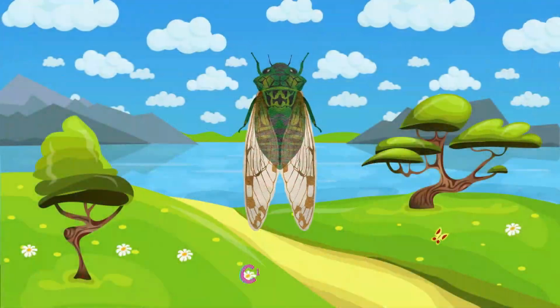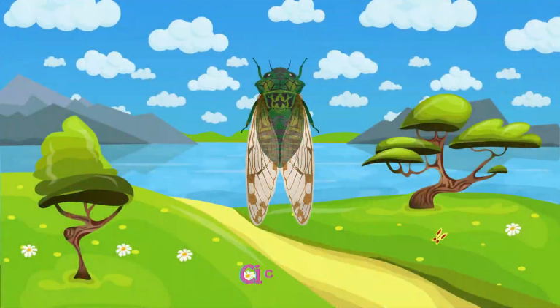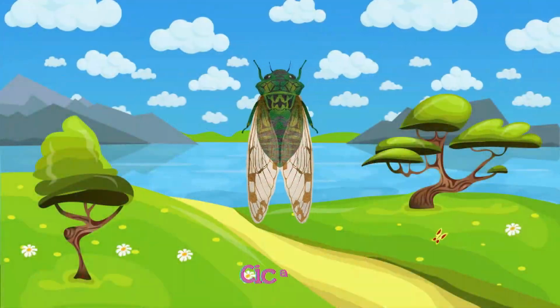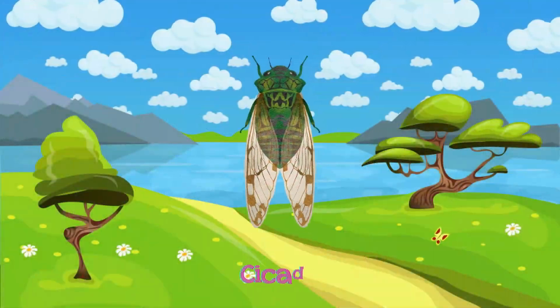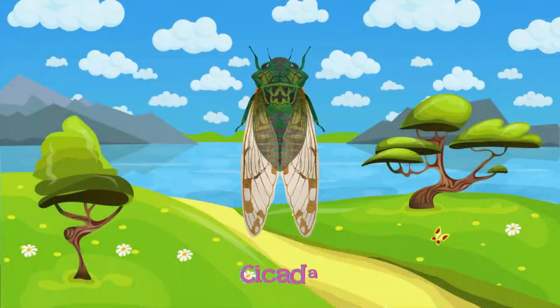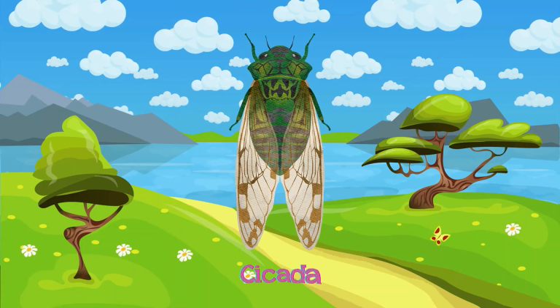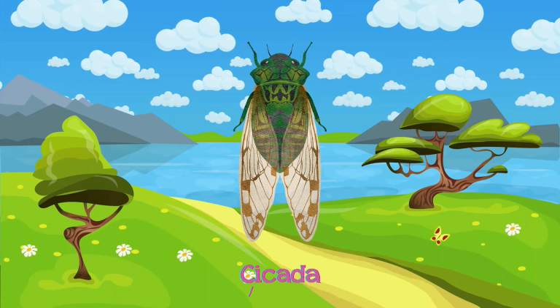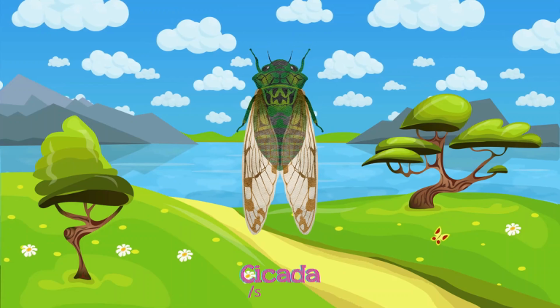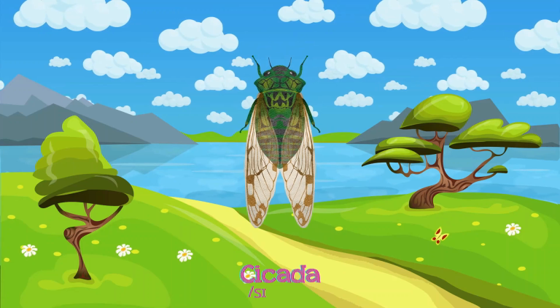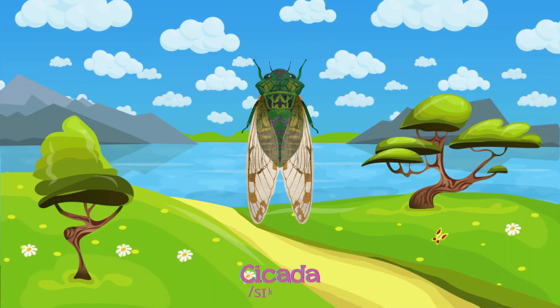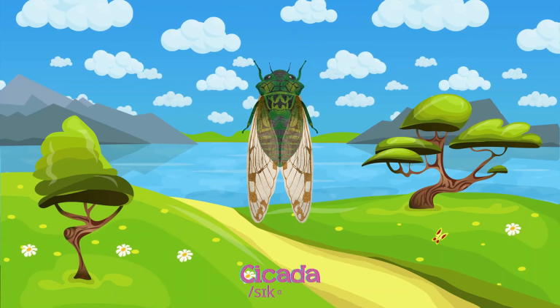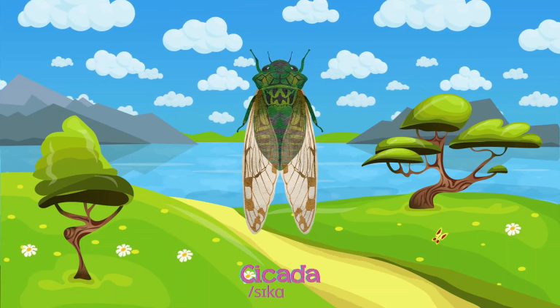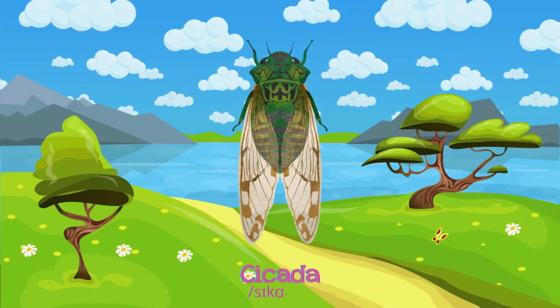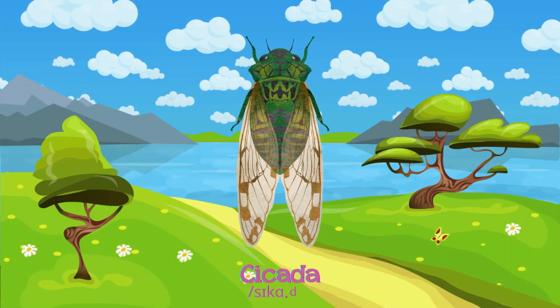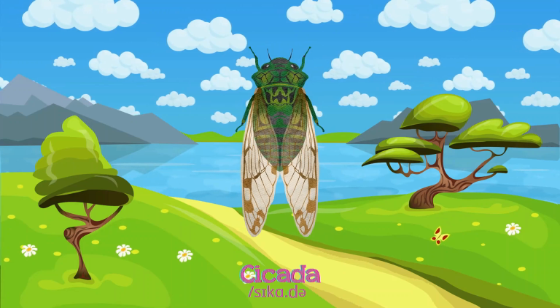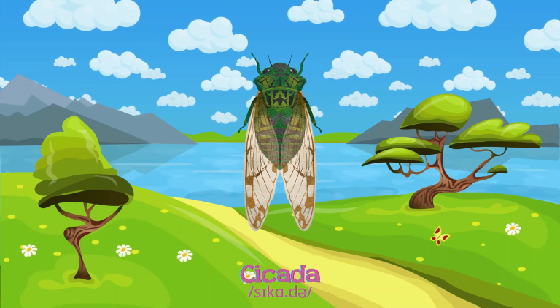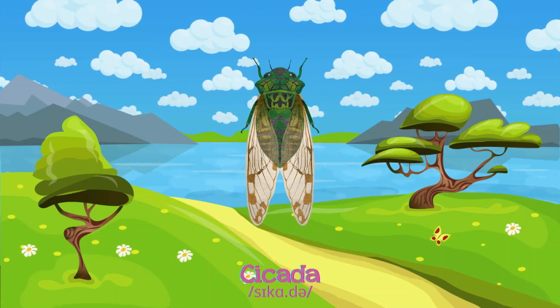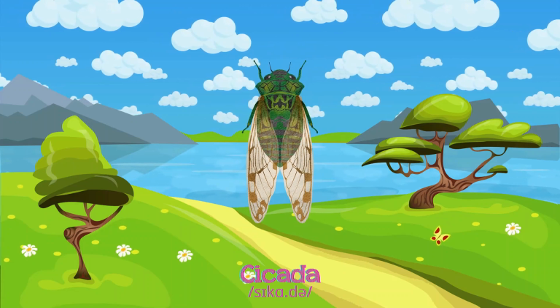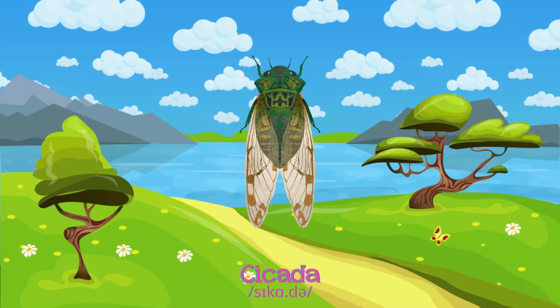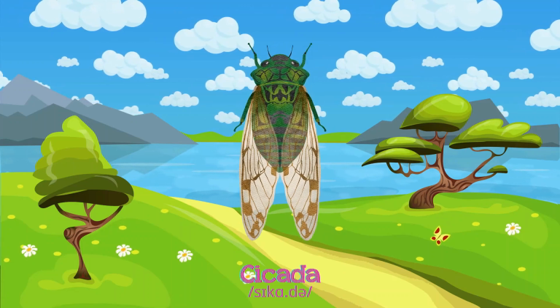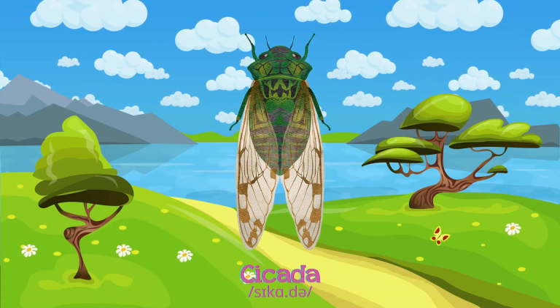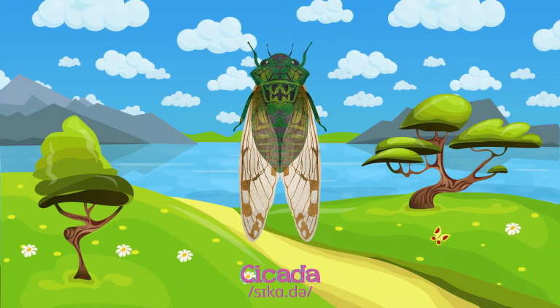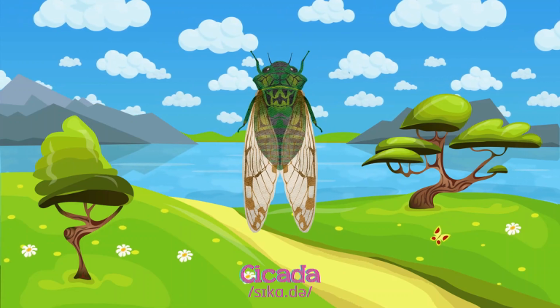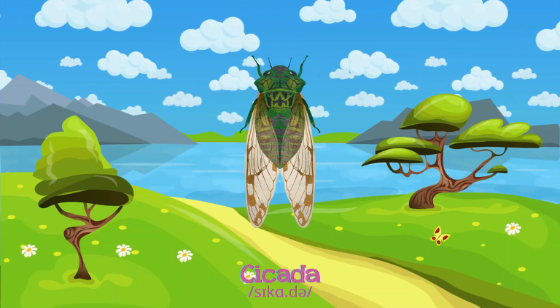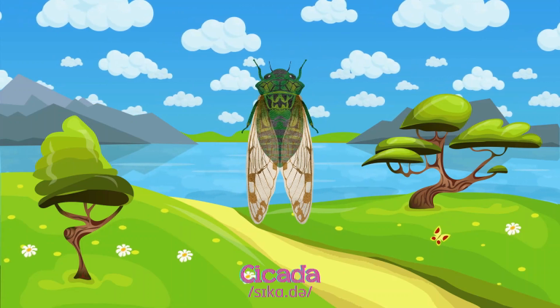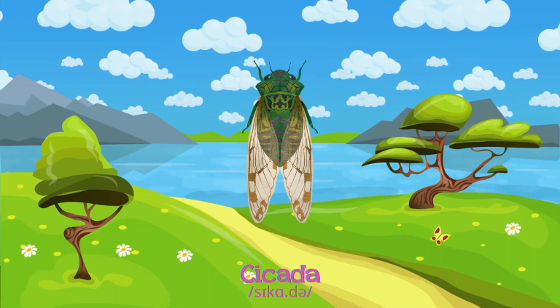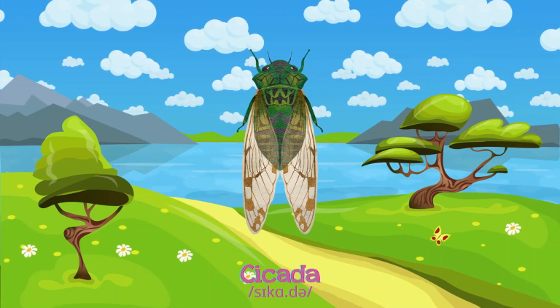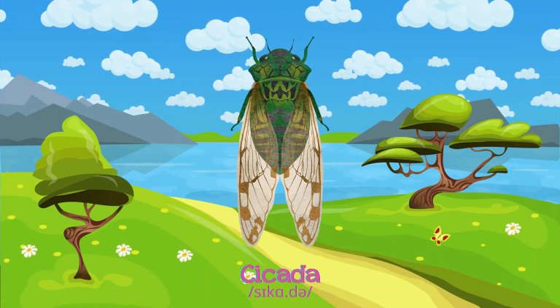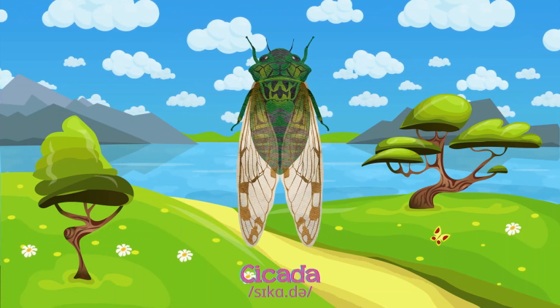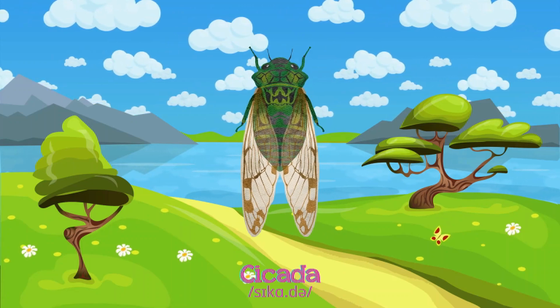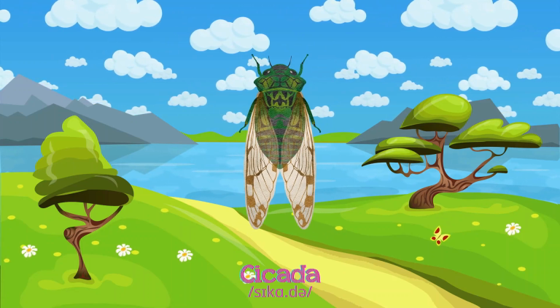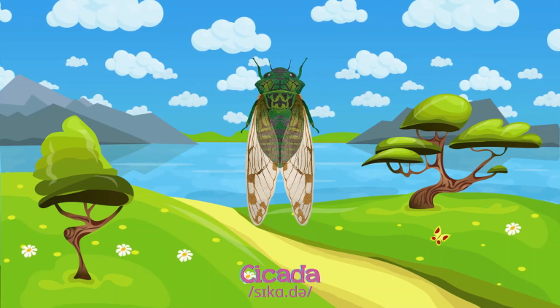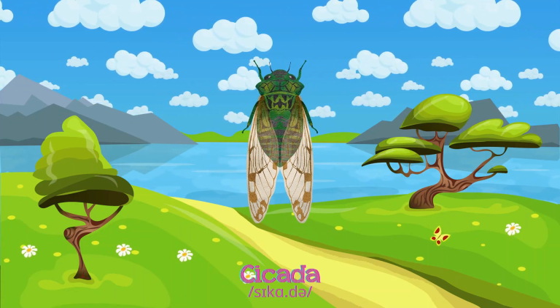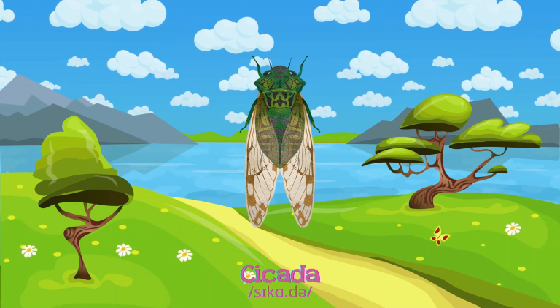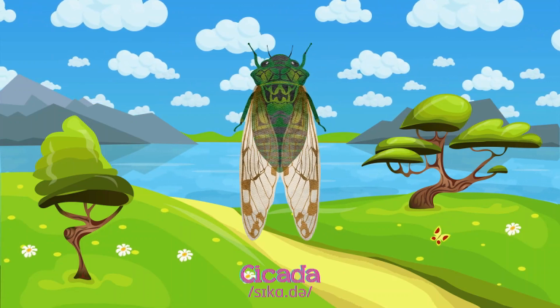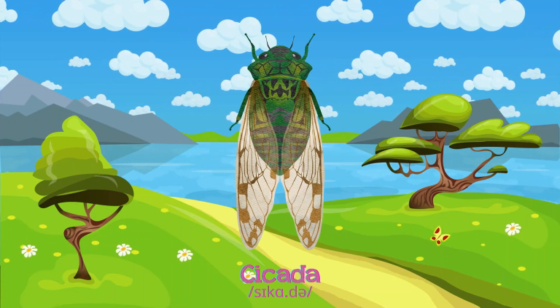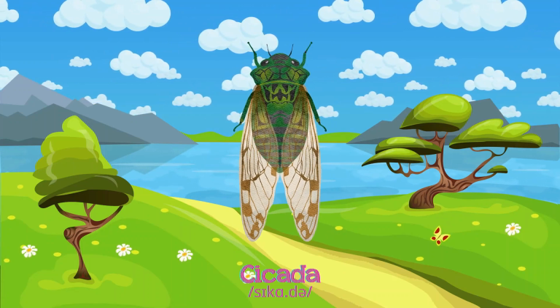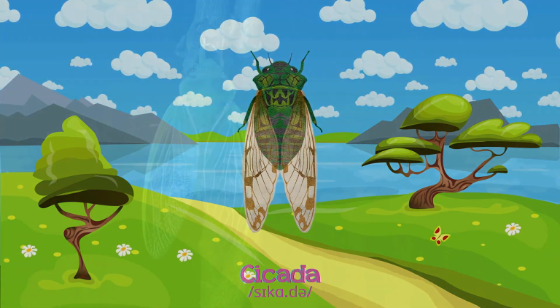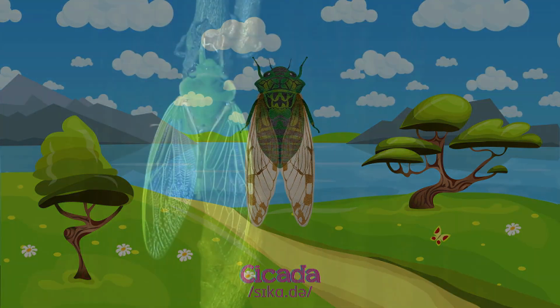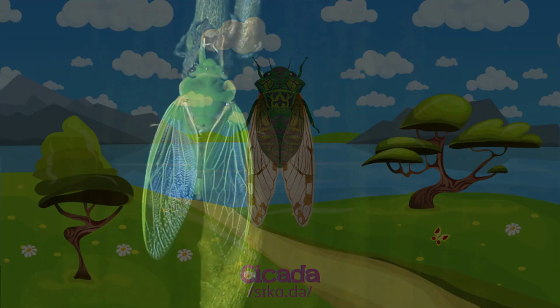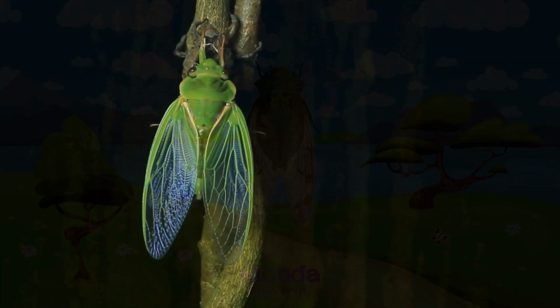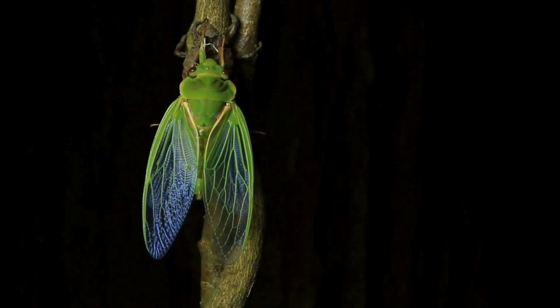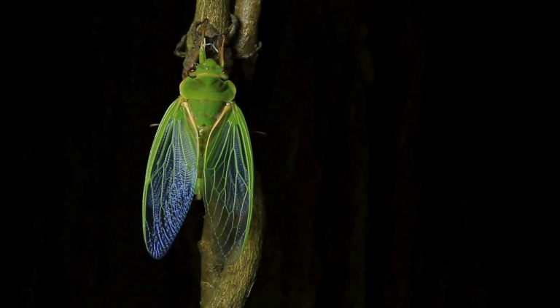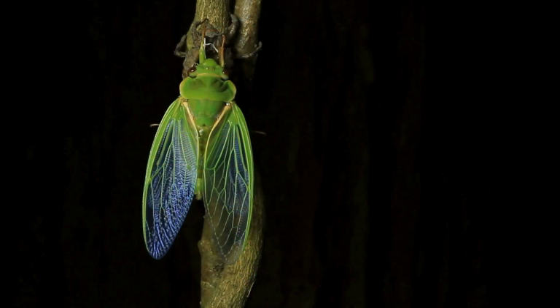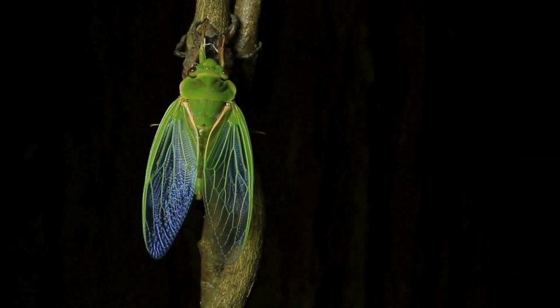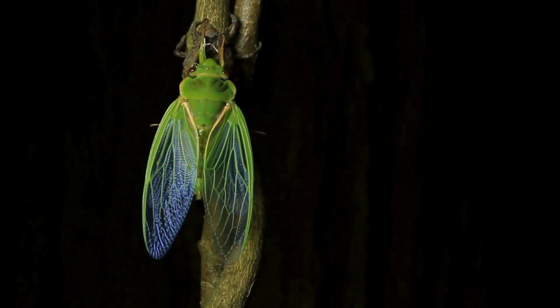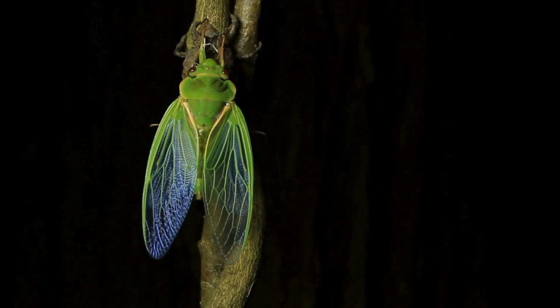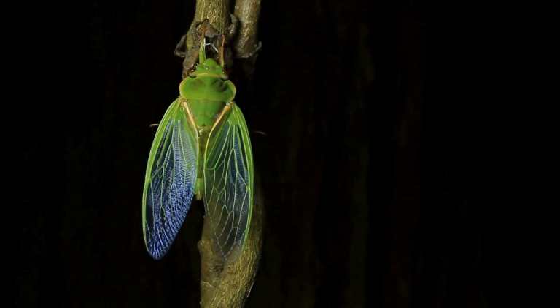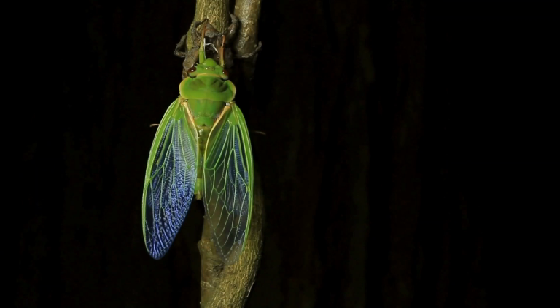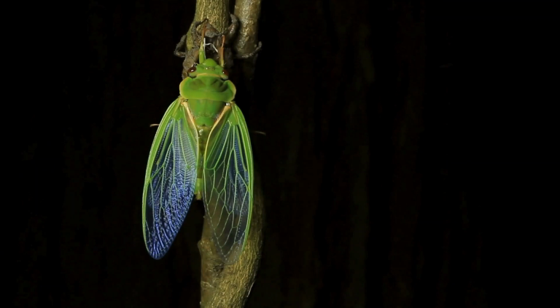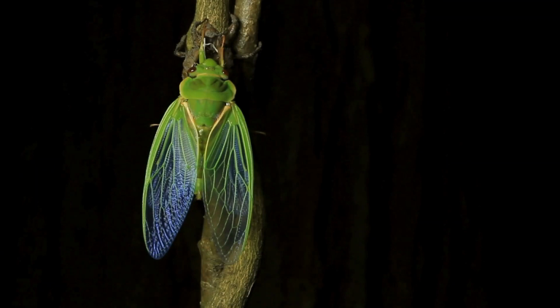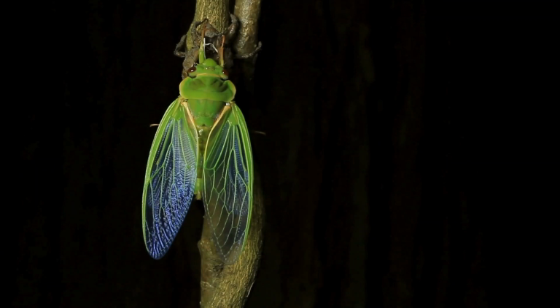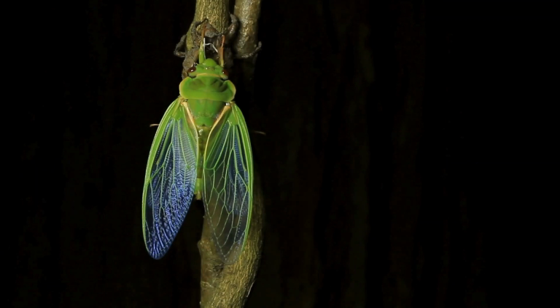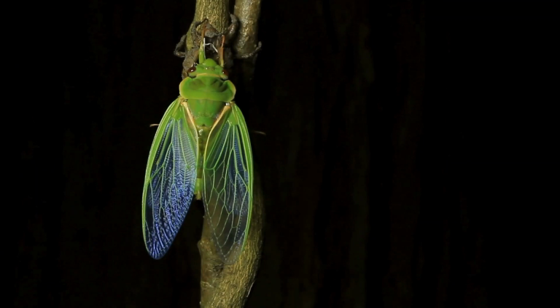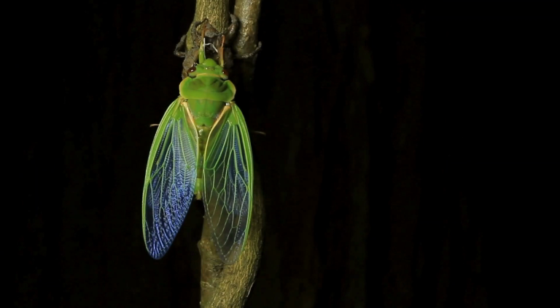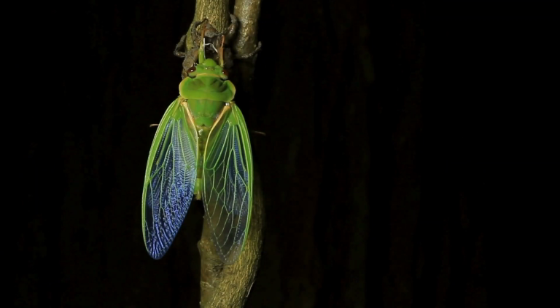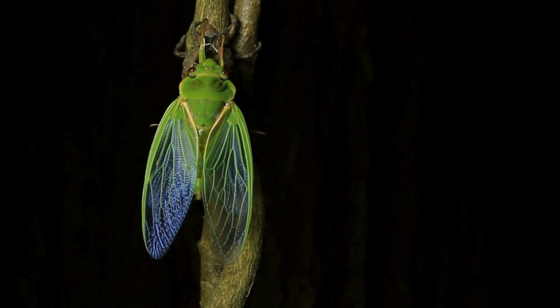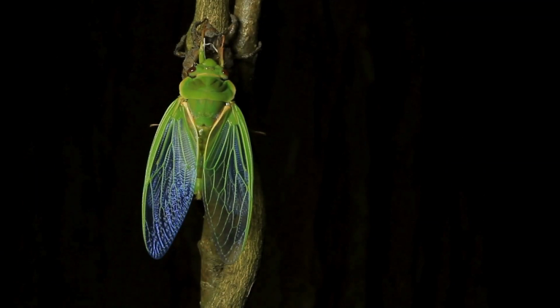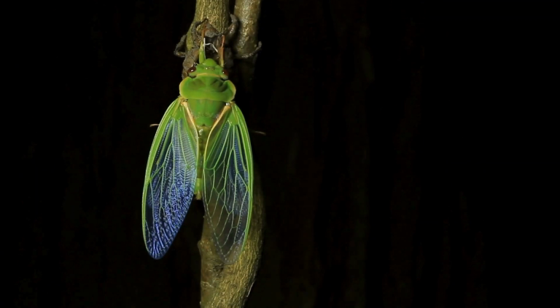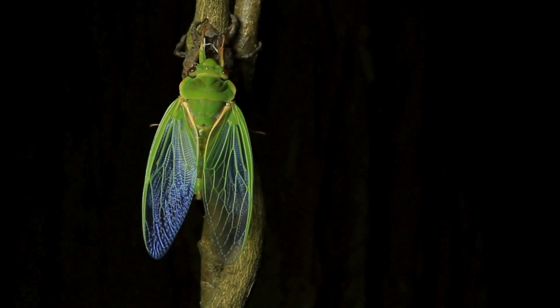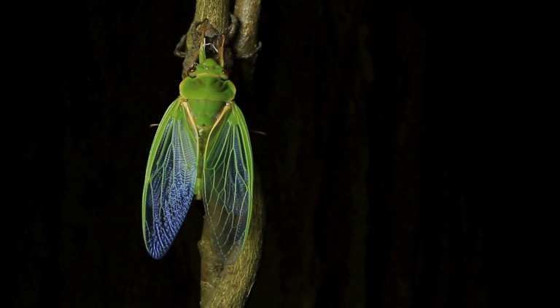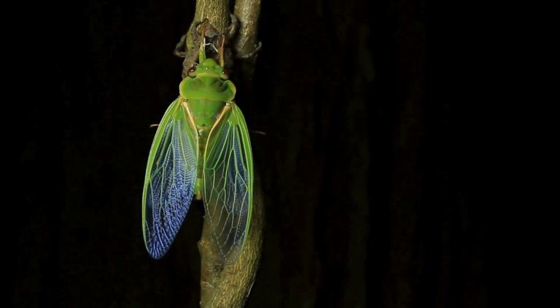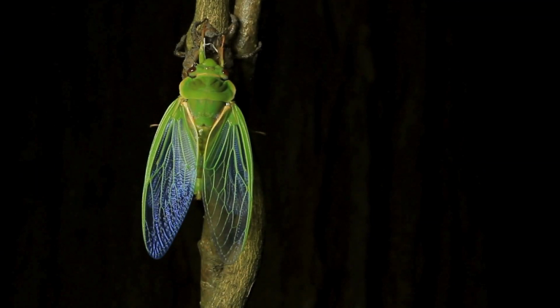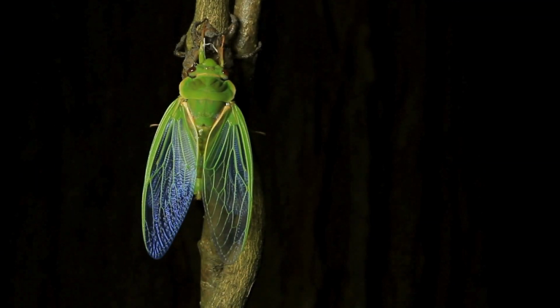Cicadas are known for their loud buzzing, living on trees and feeding on tree sap.